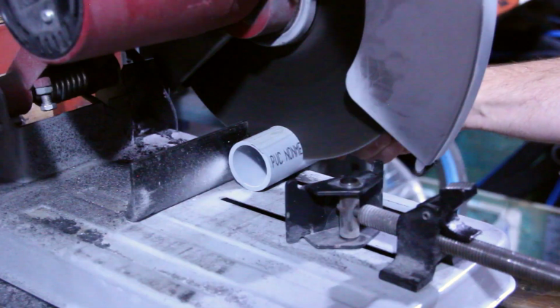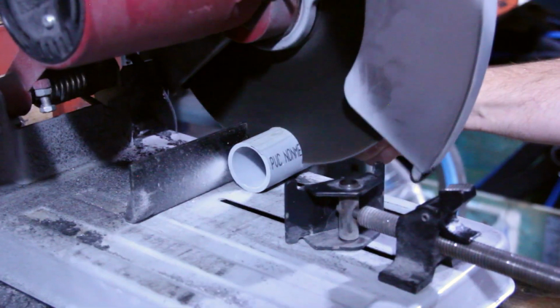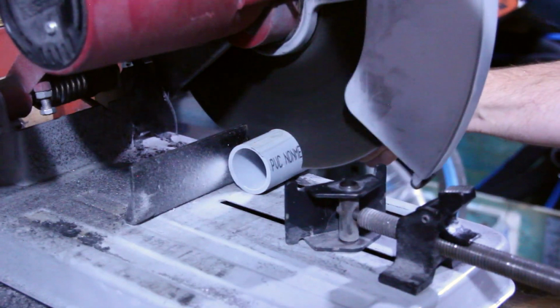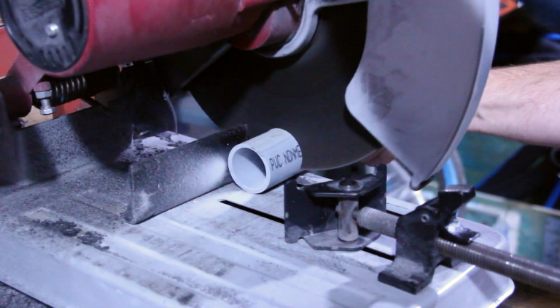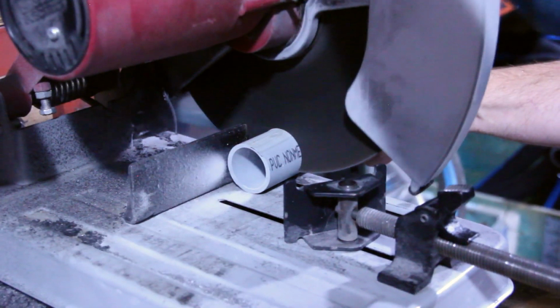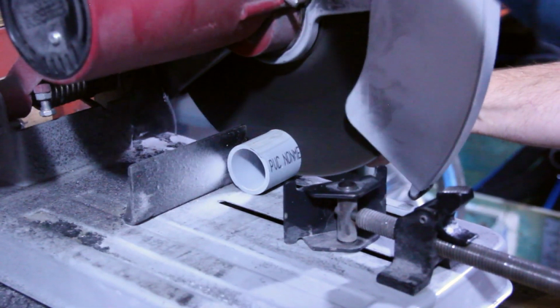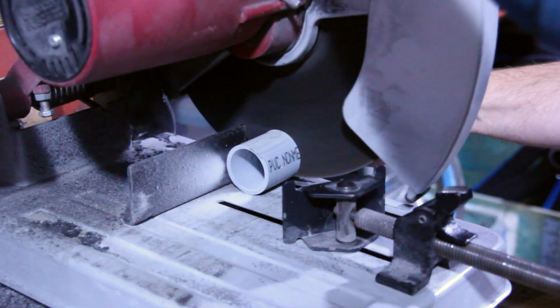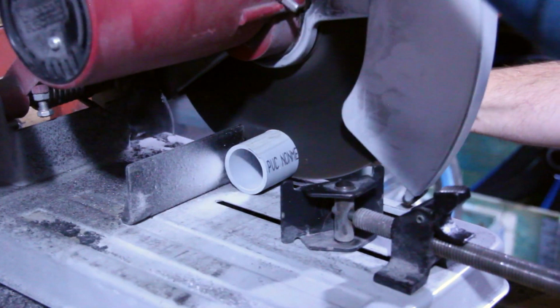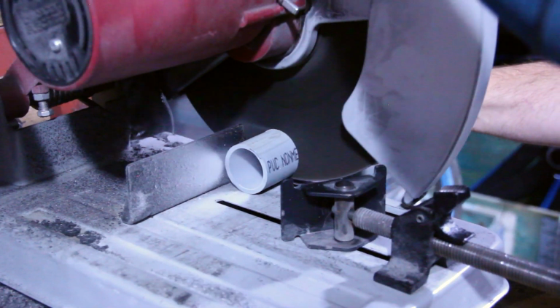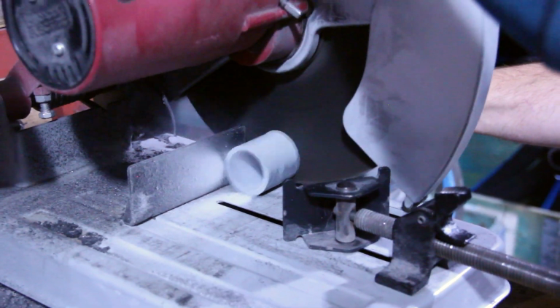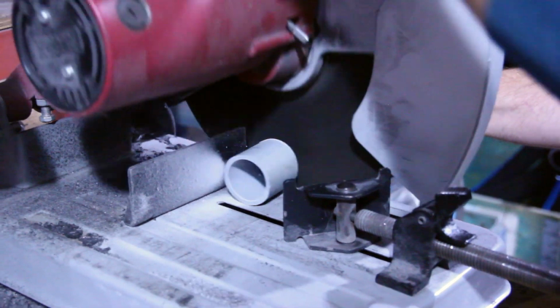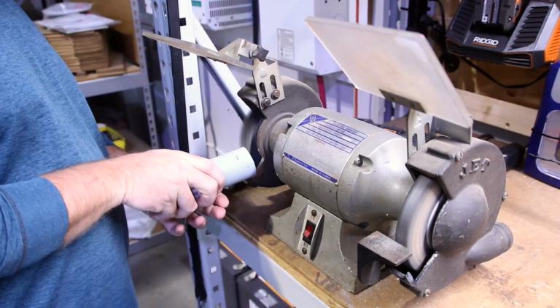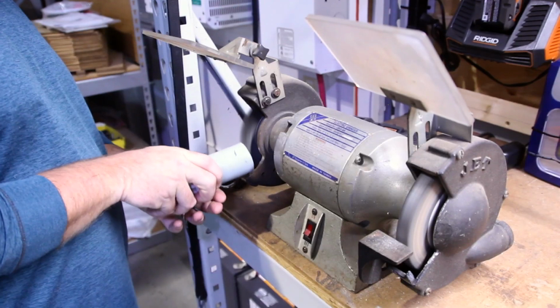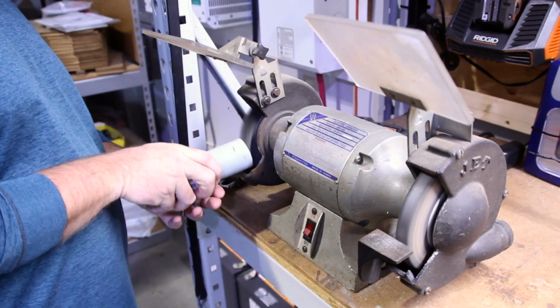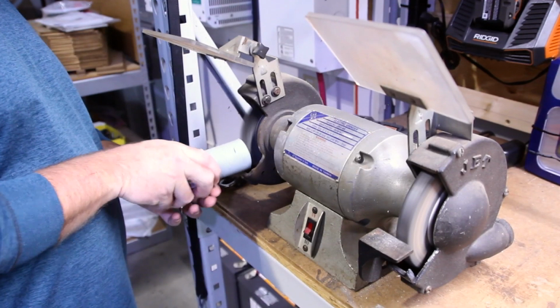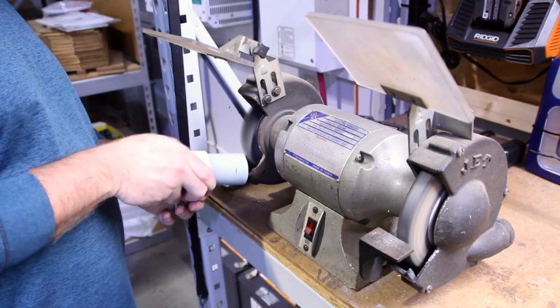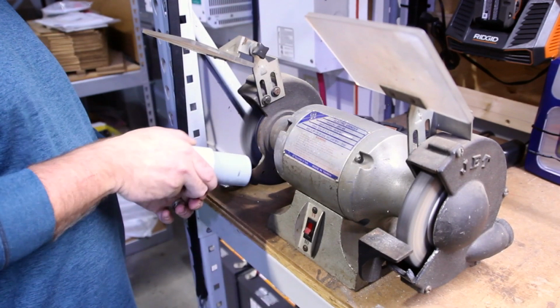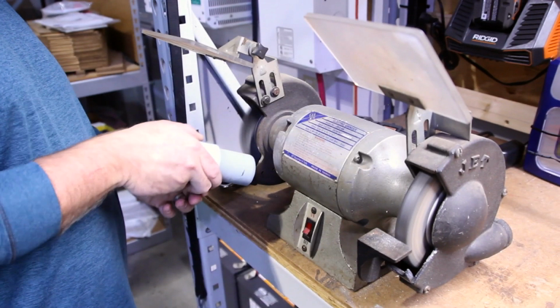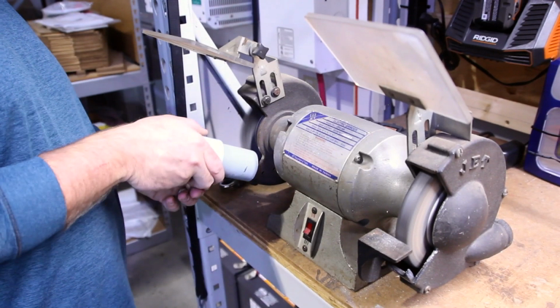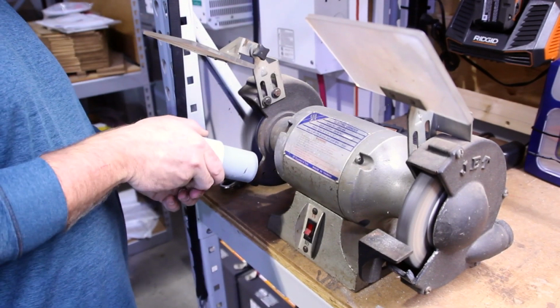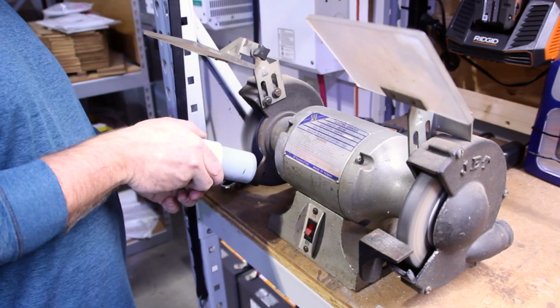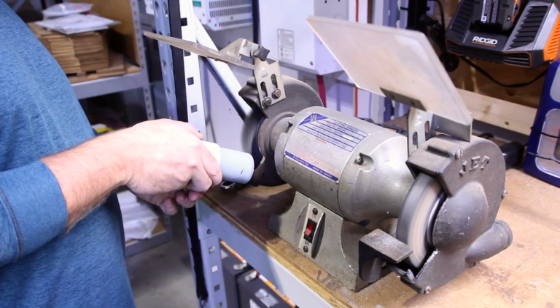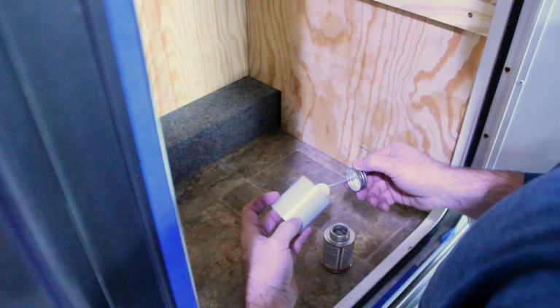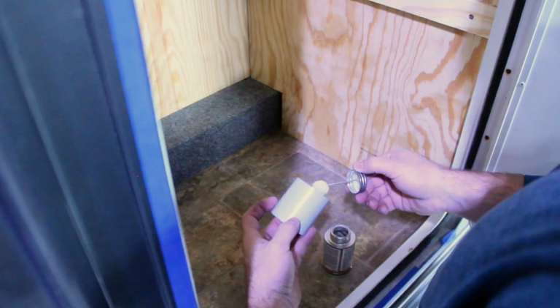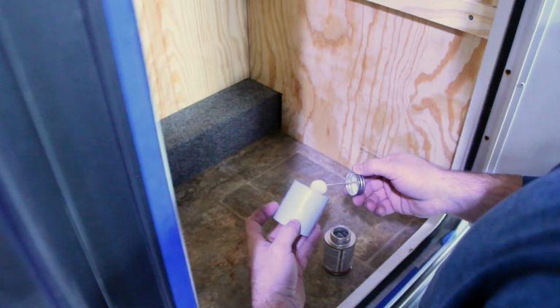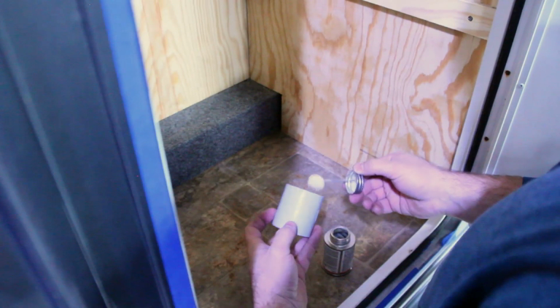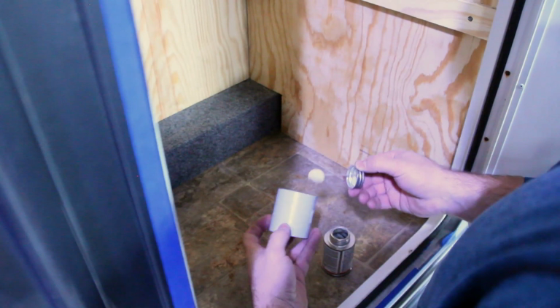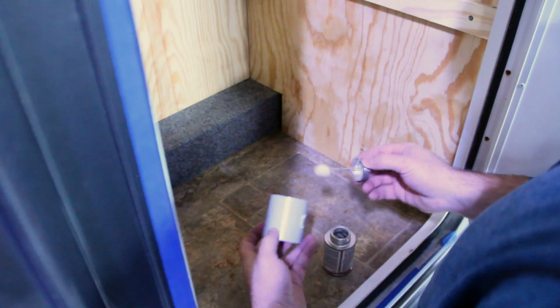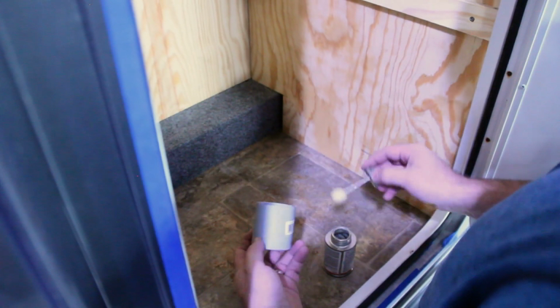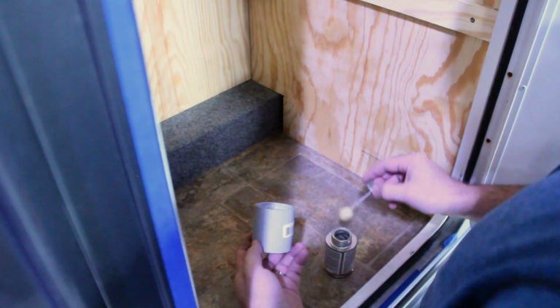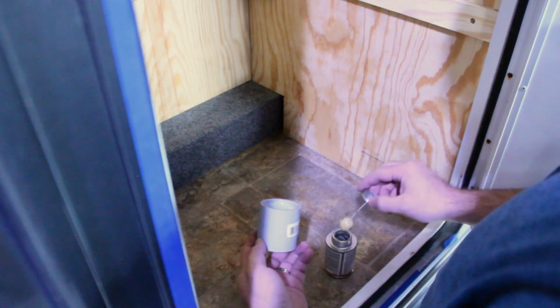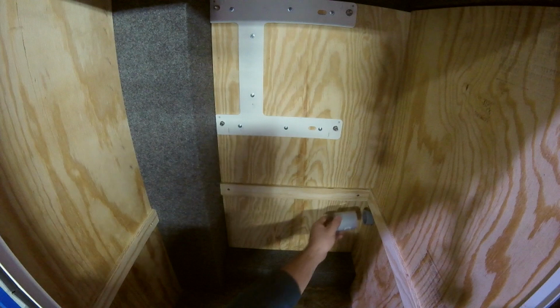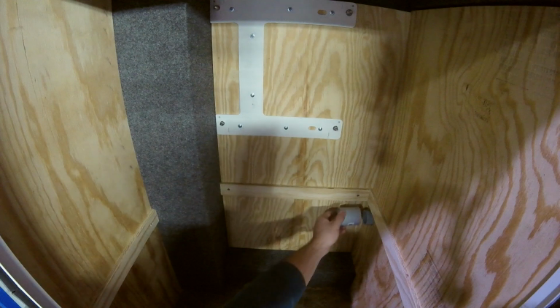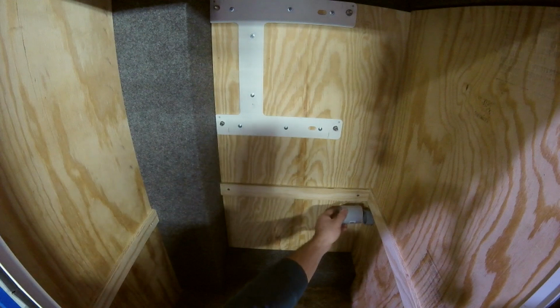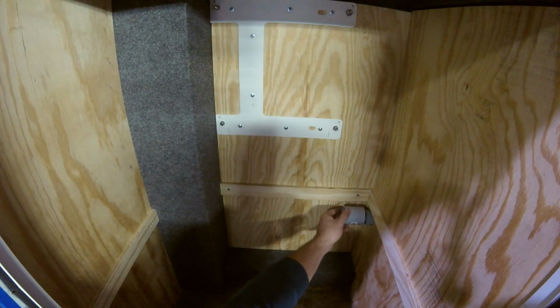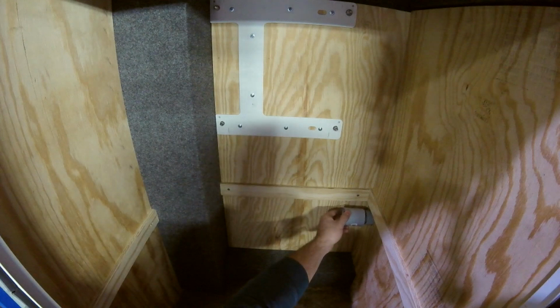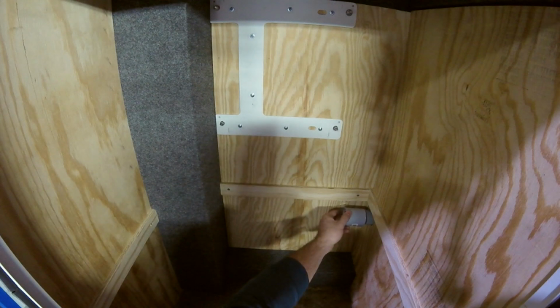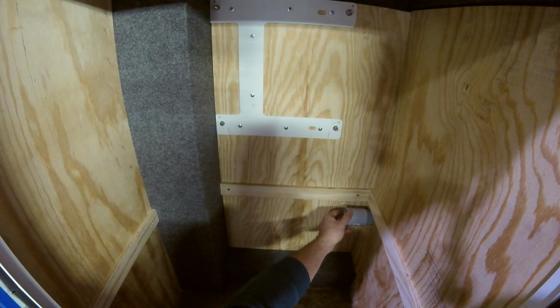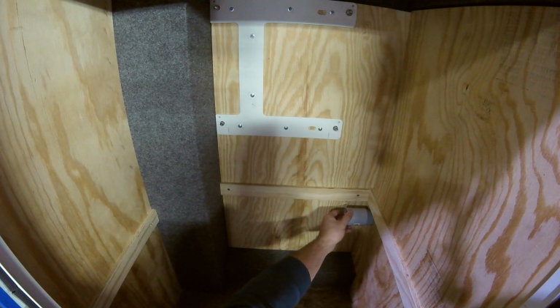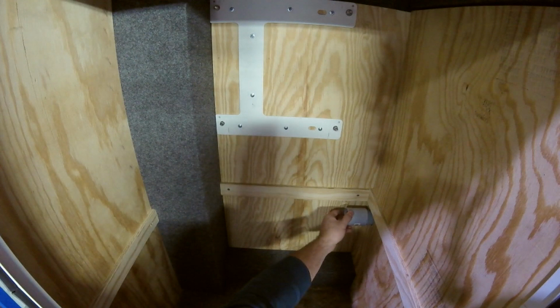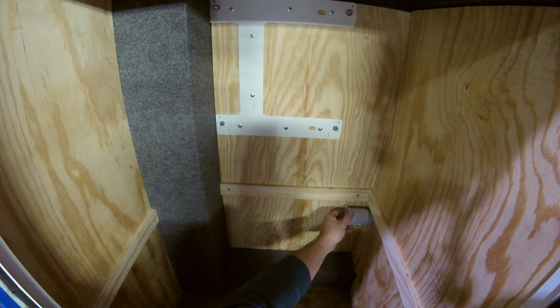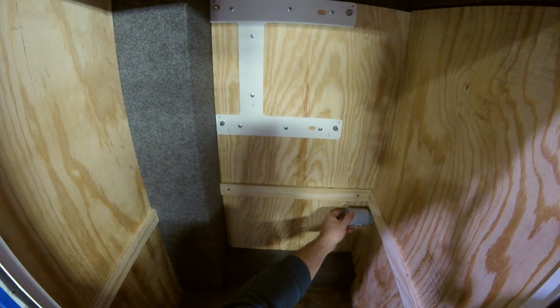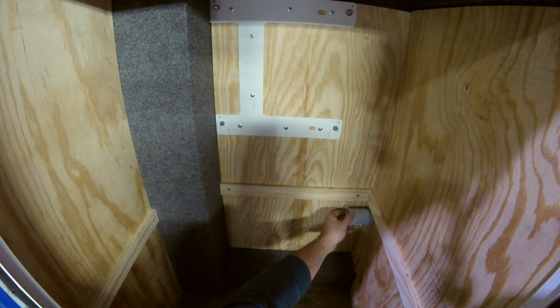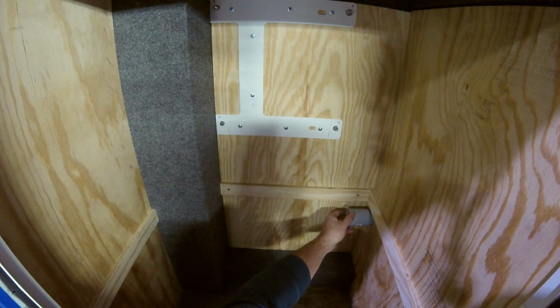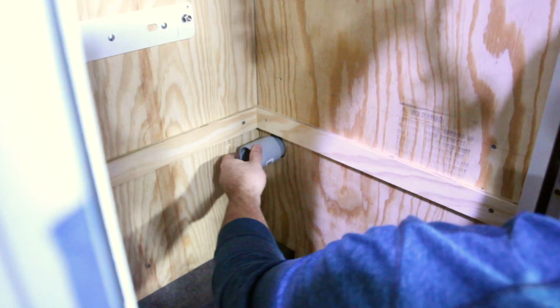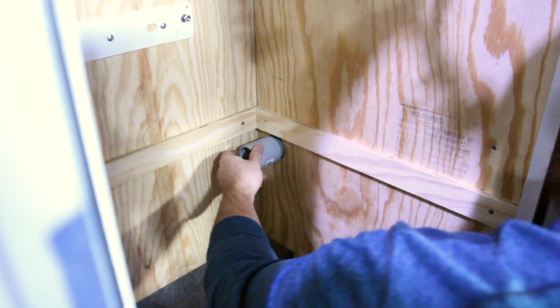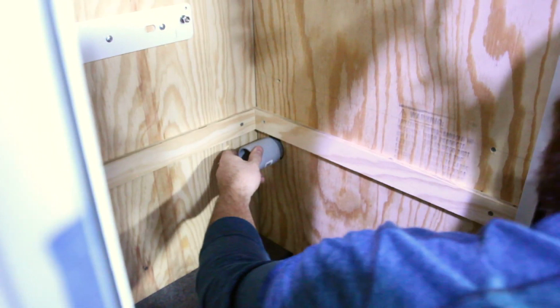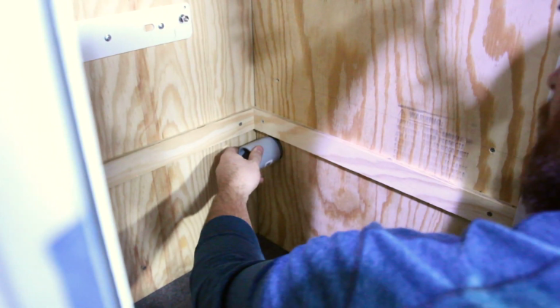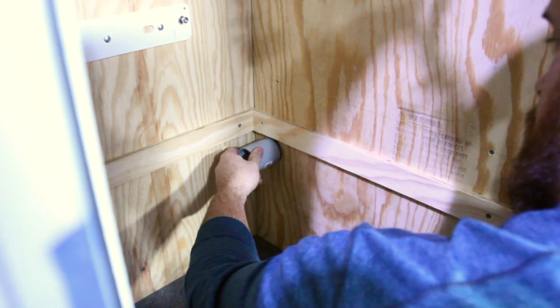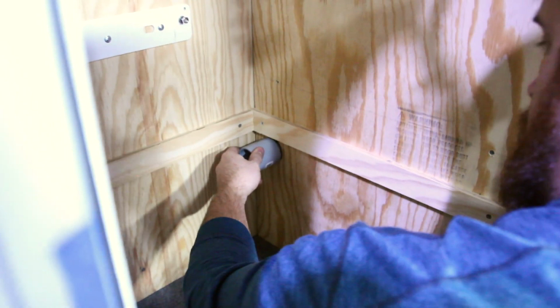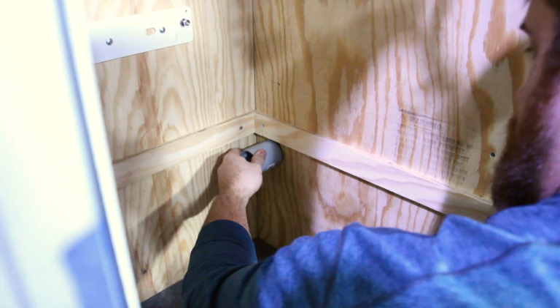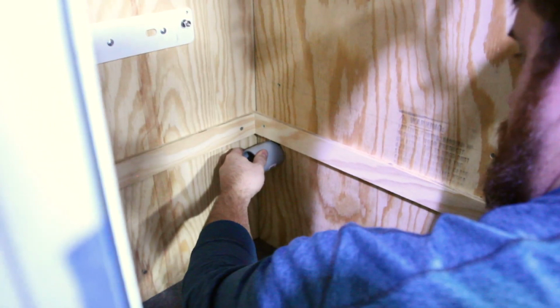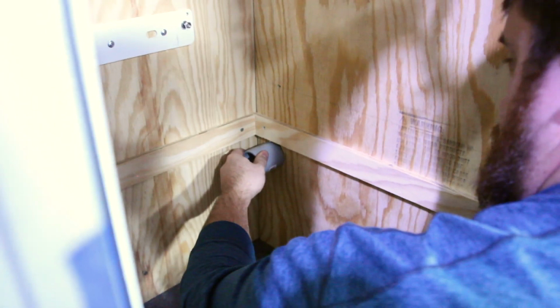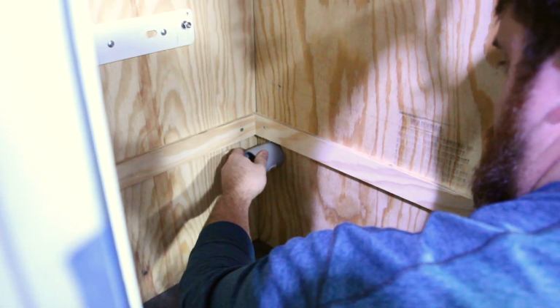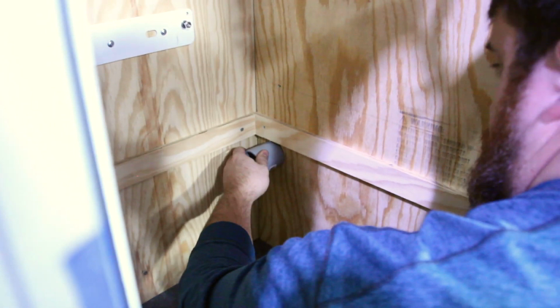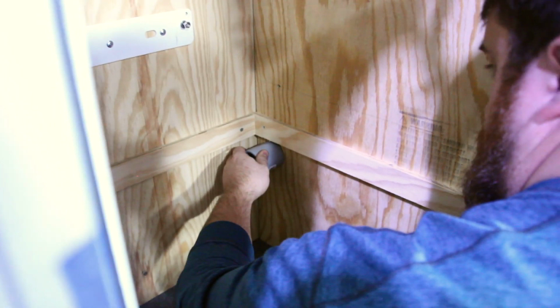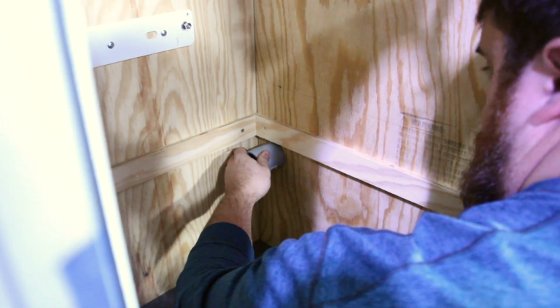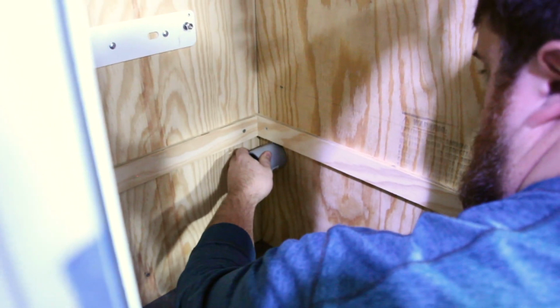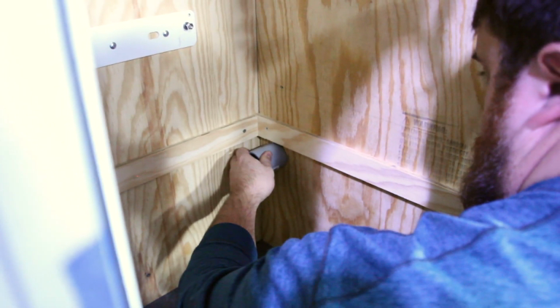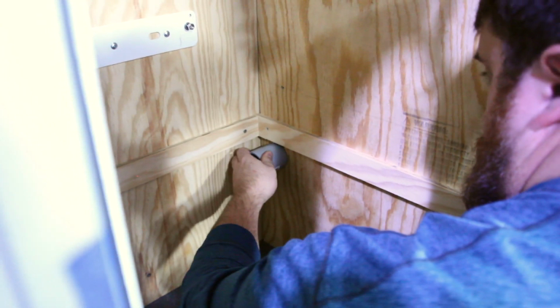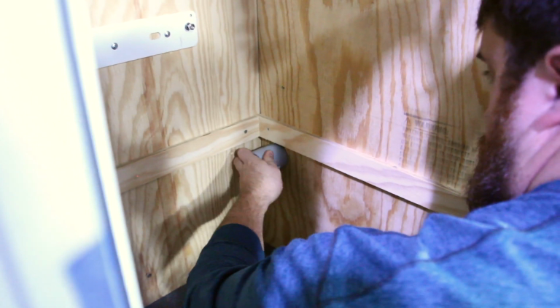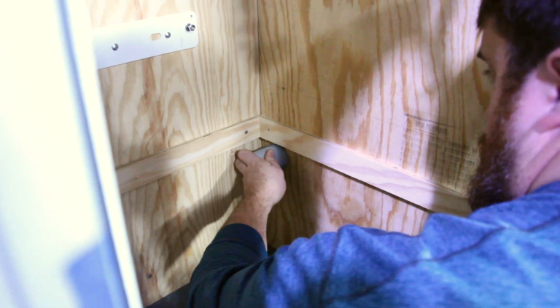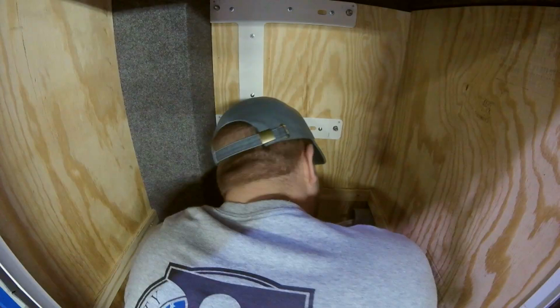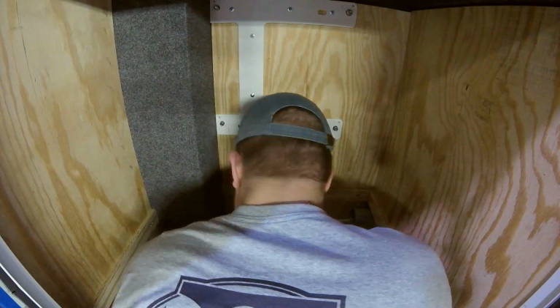We are going to fit the PVC pipe into the hole, cut it, finish it up, and then glue it, and then we'll be able to run the wires through the conduit.